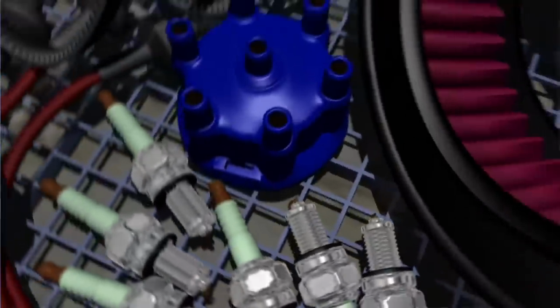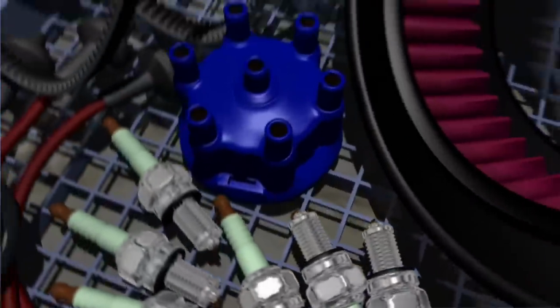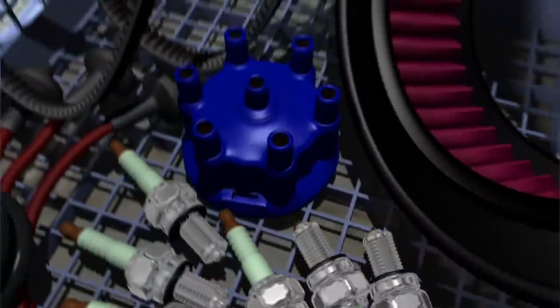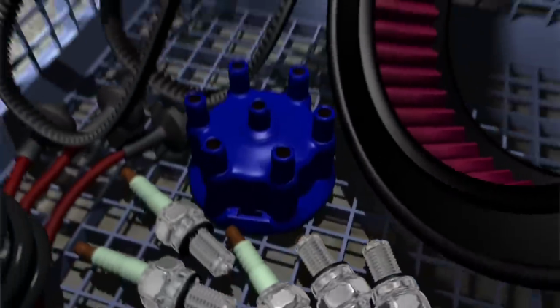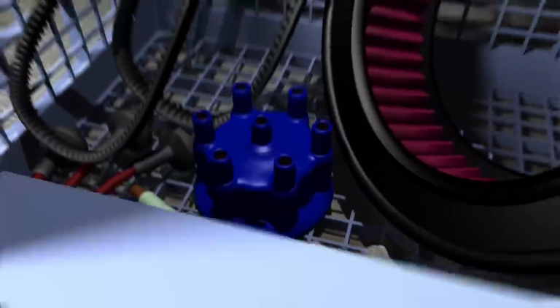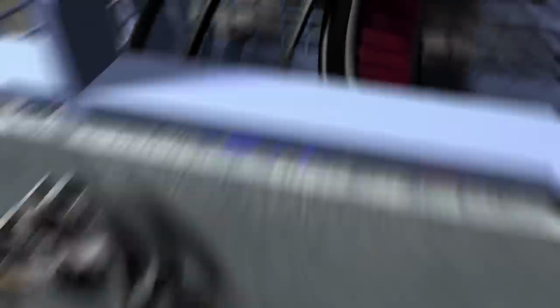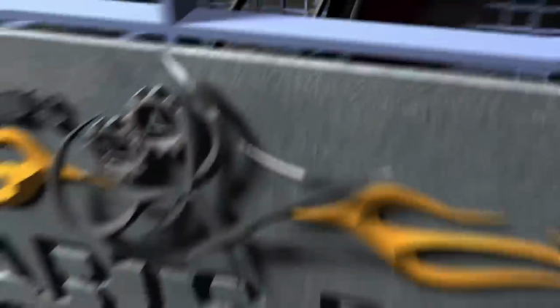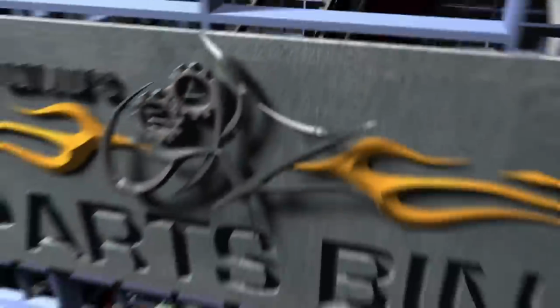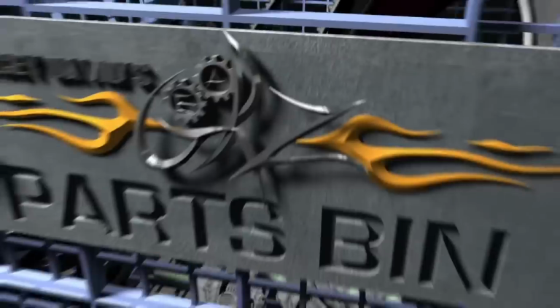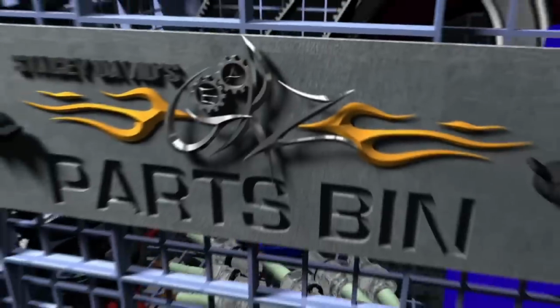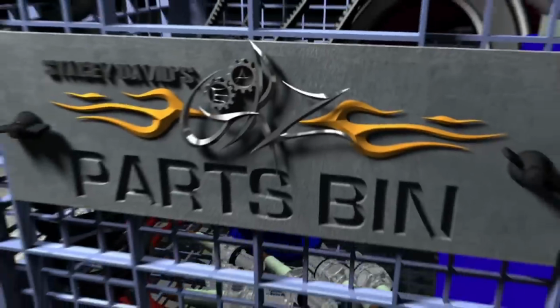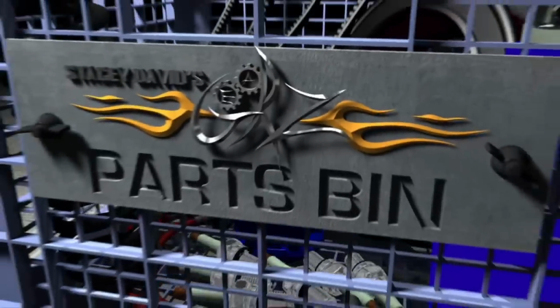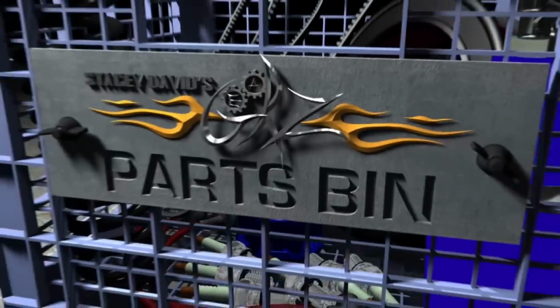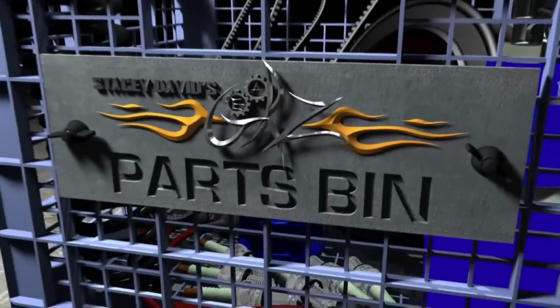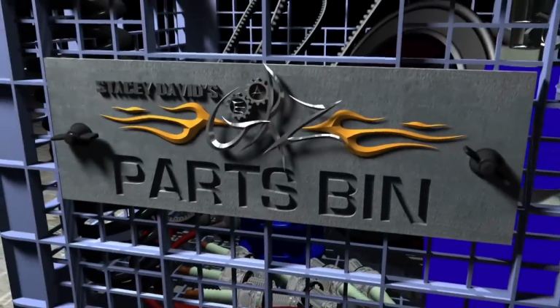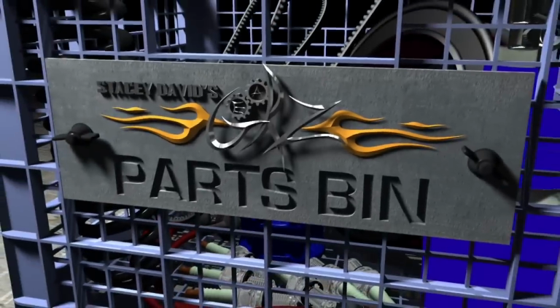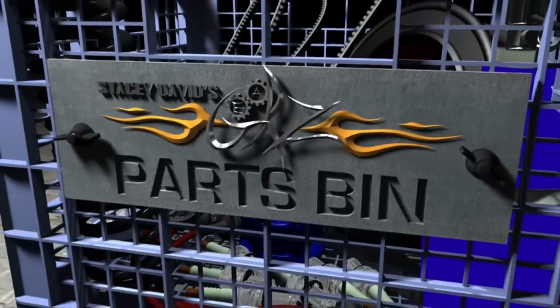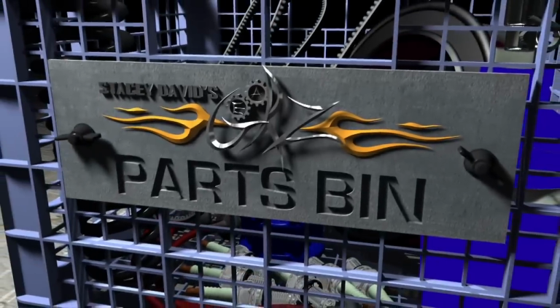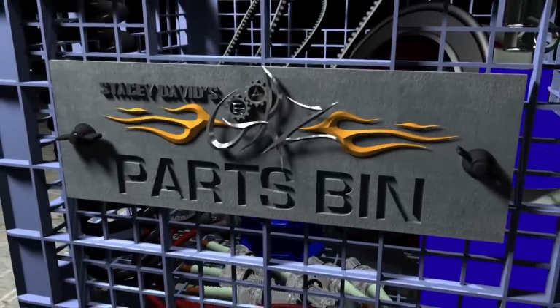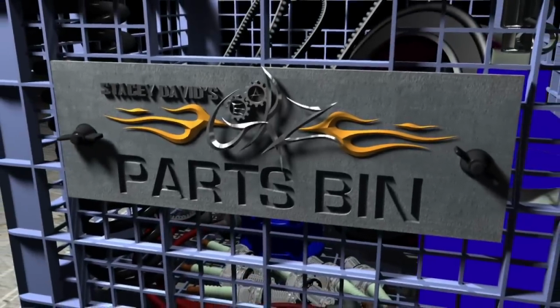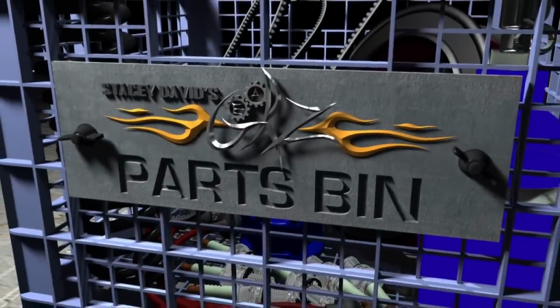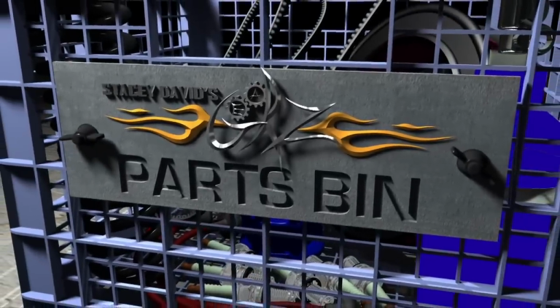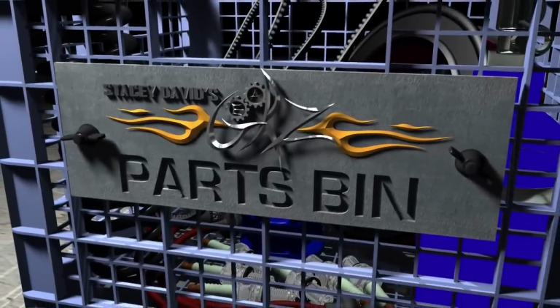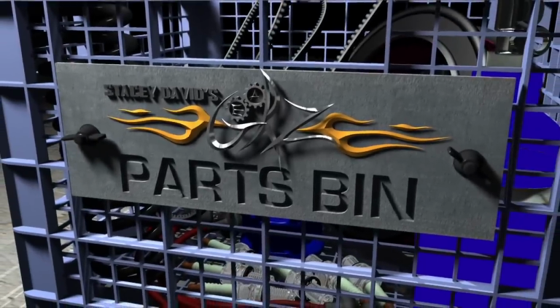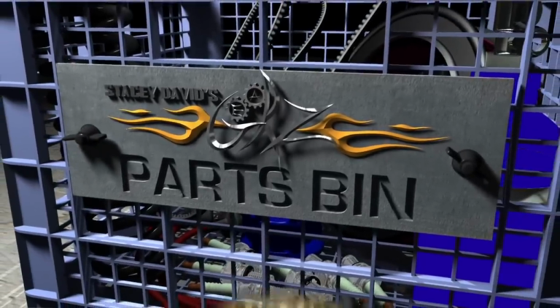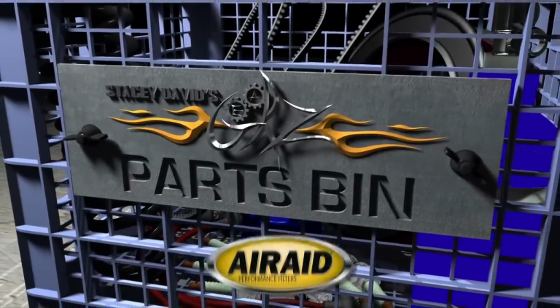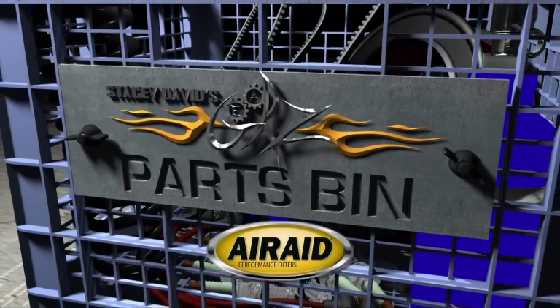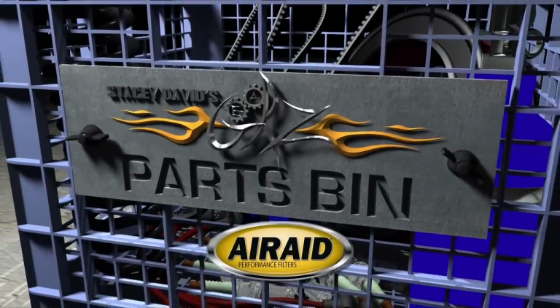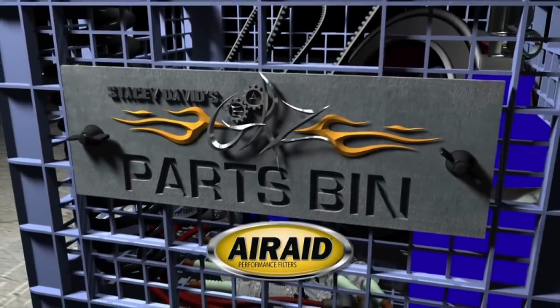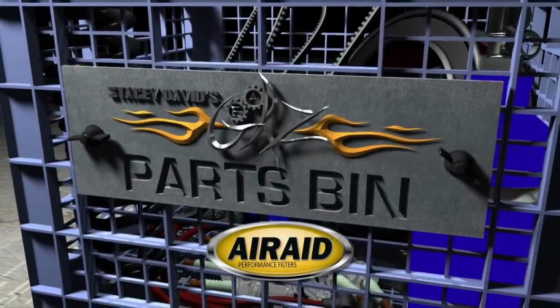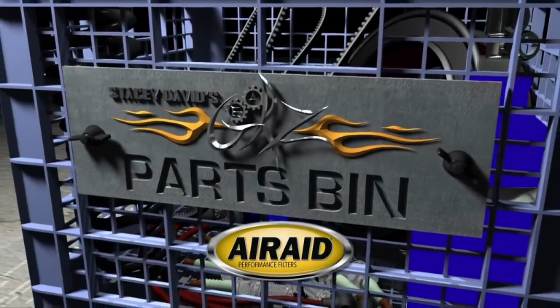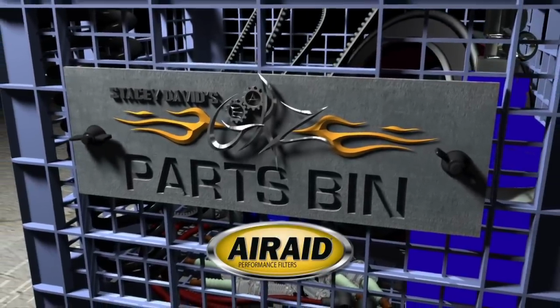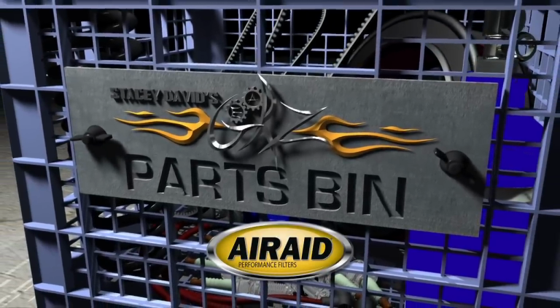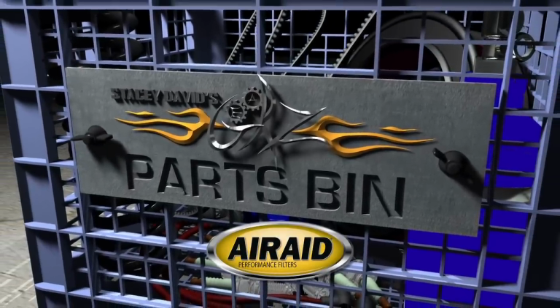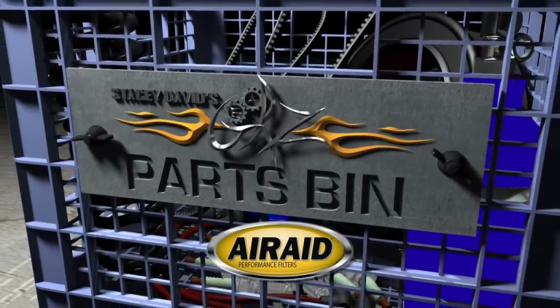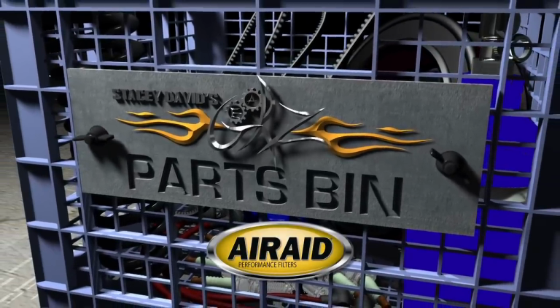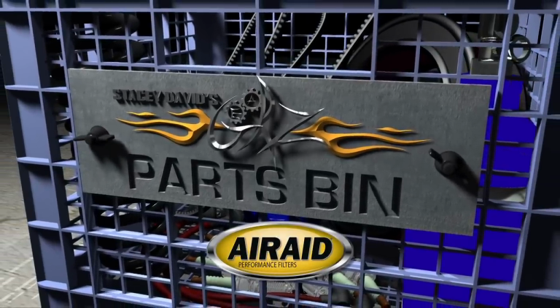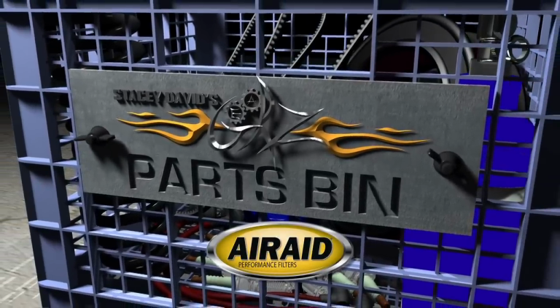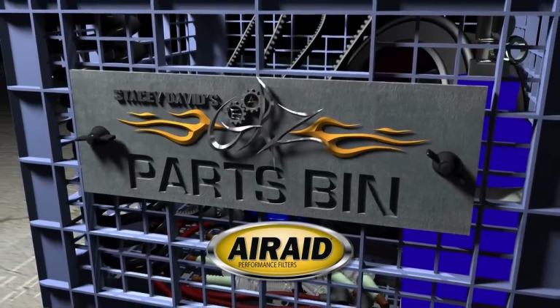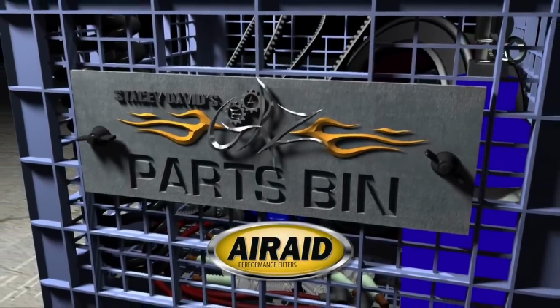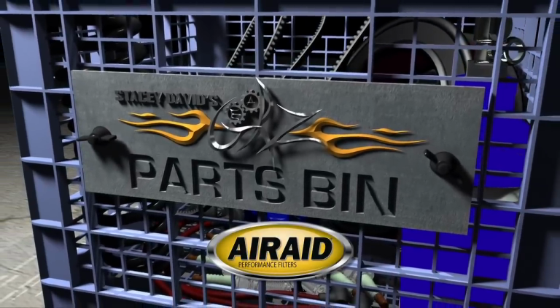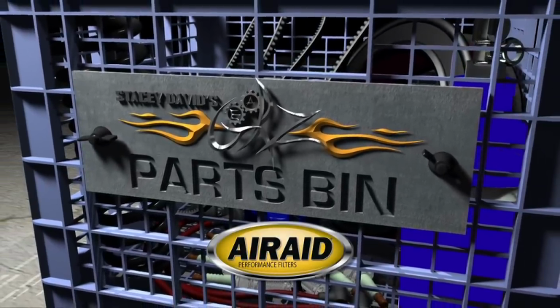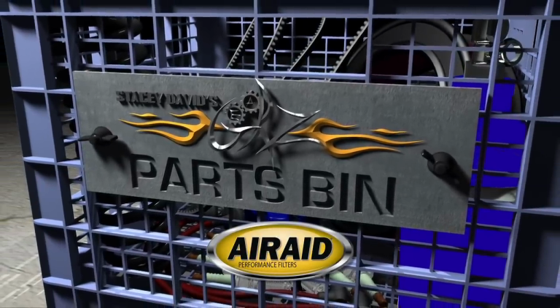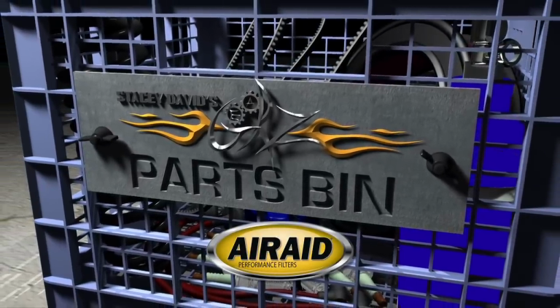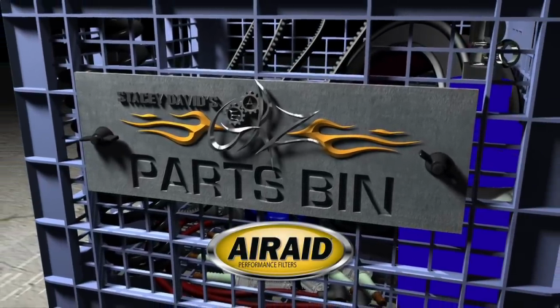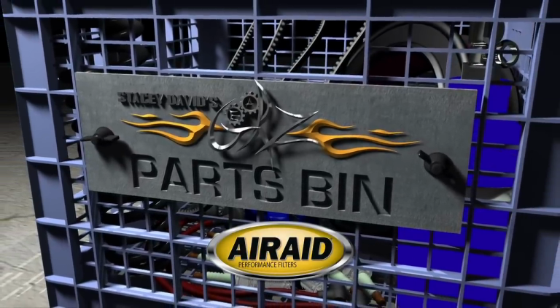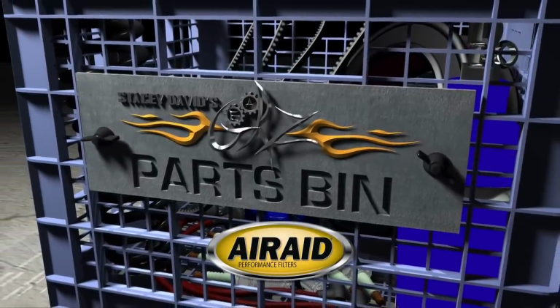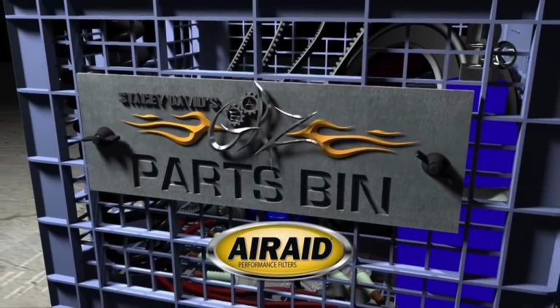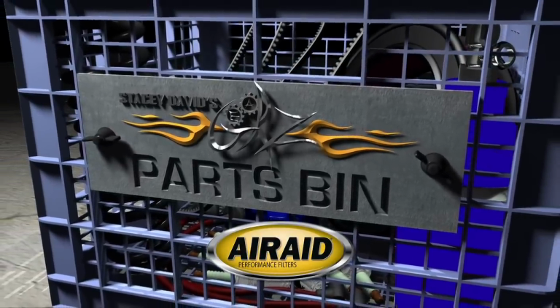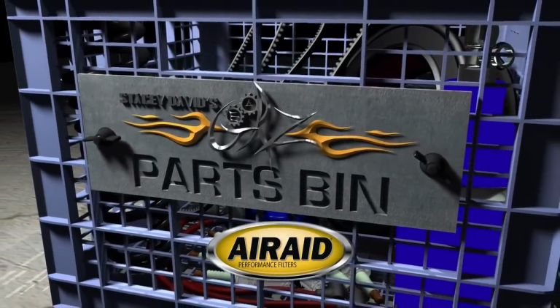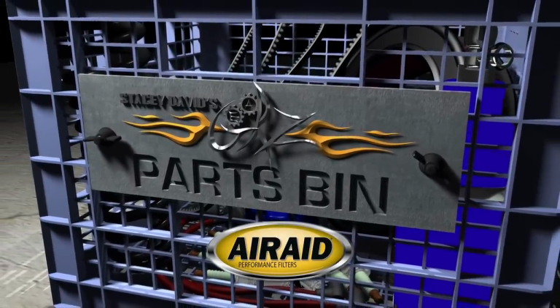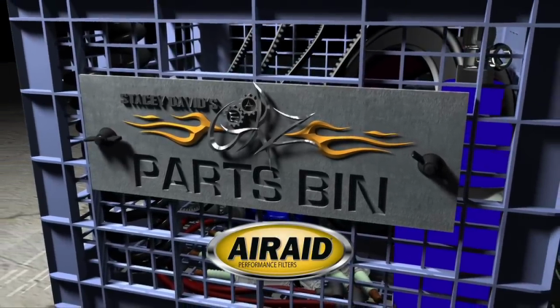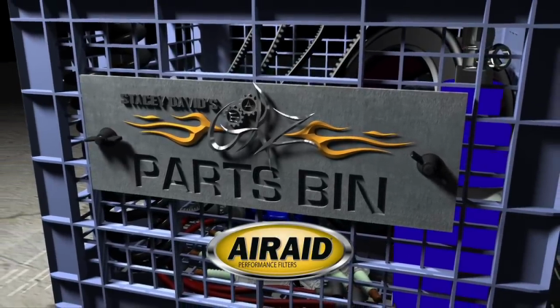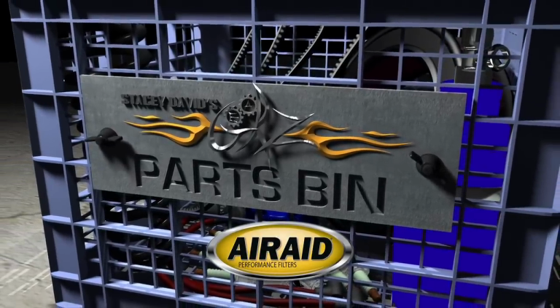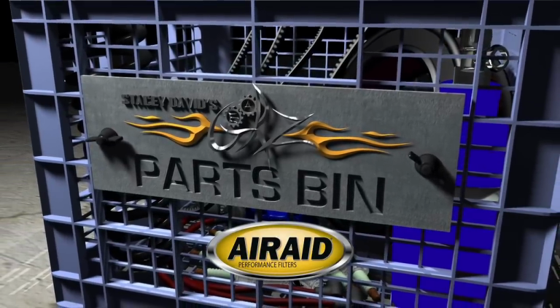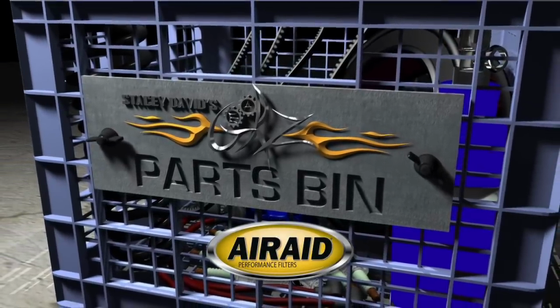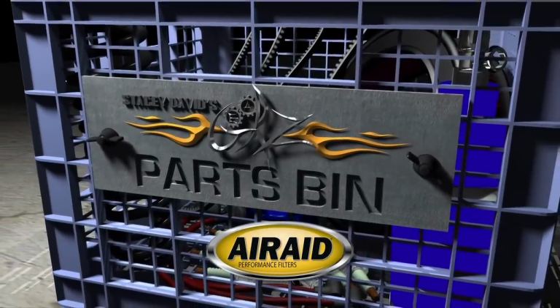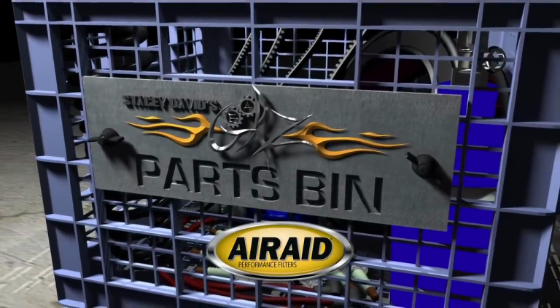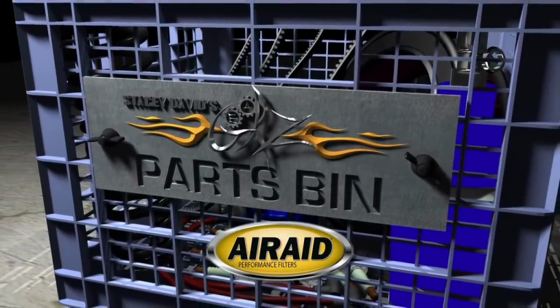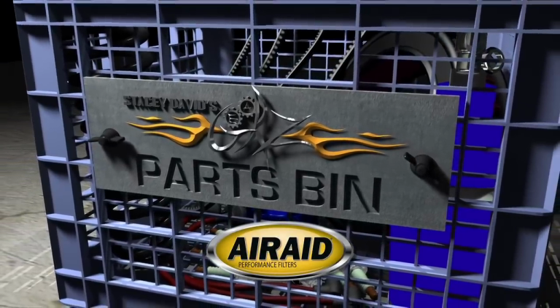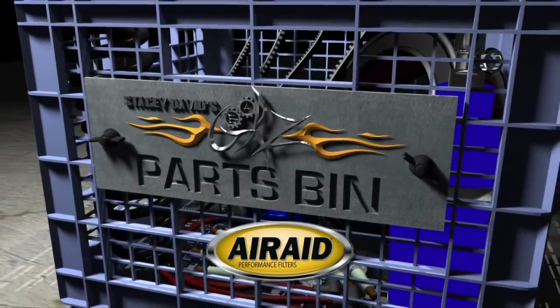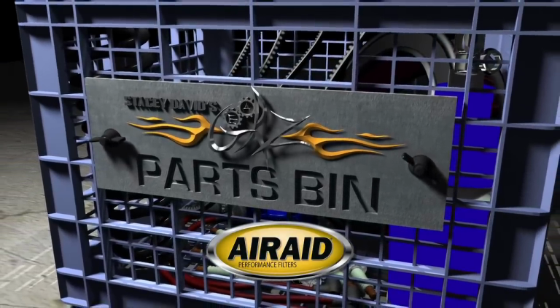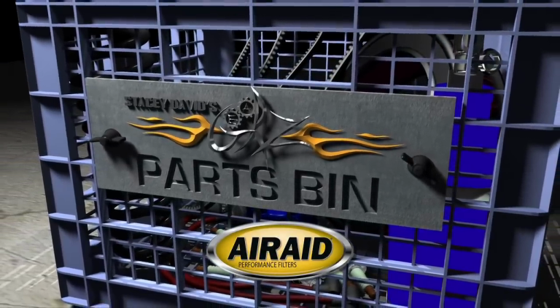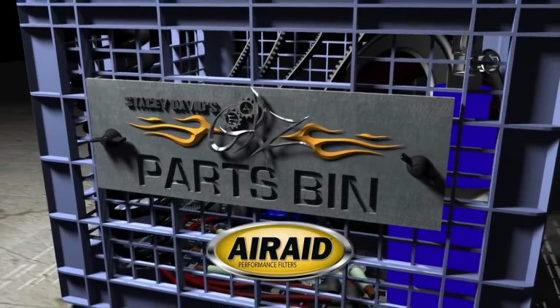And now, Parts Bin, brought to you by Air Raid — American-made quality and performance since 1992.